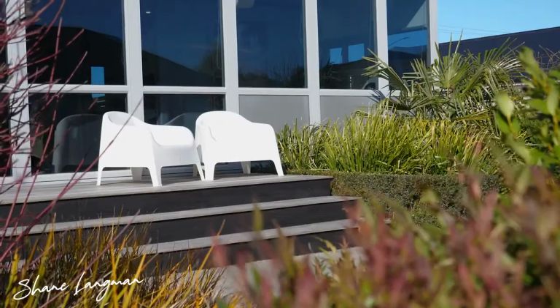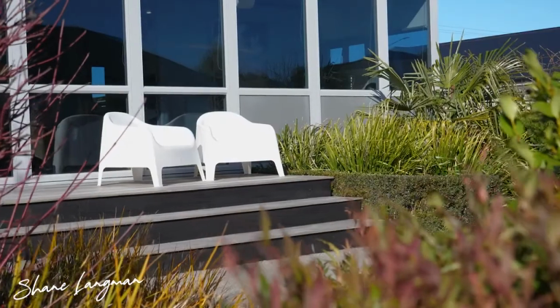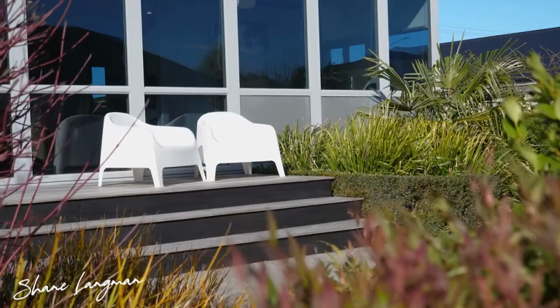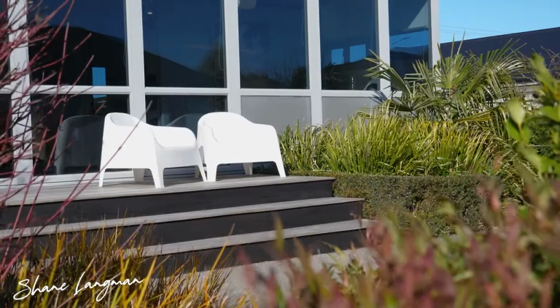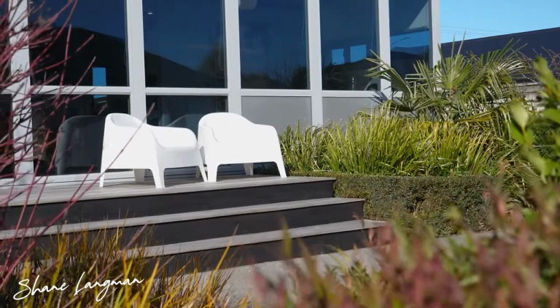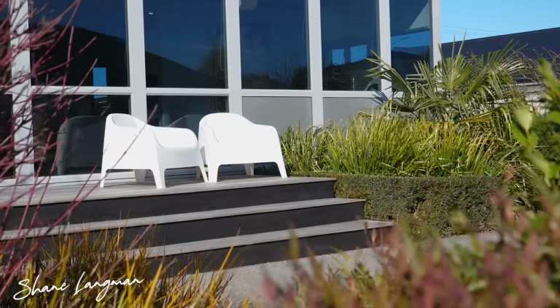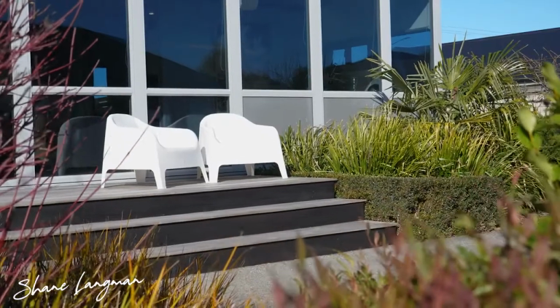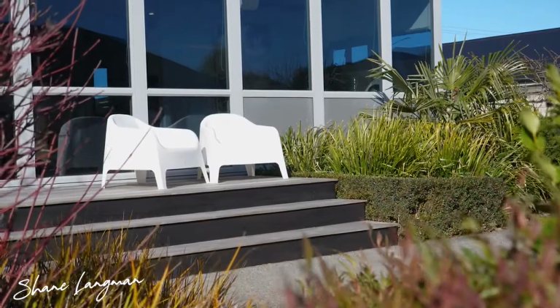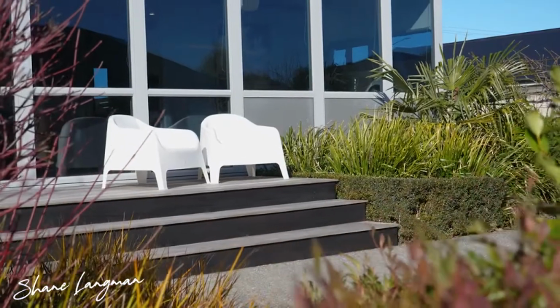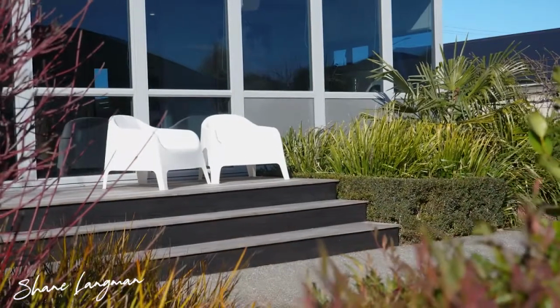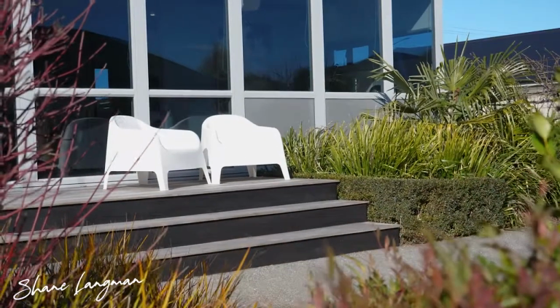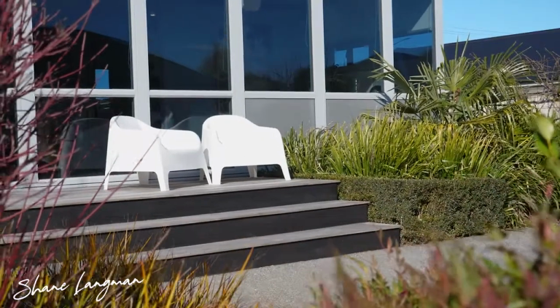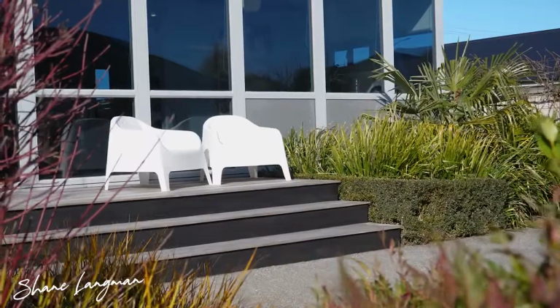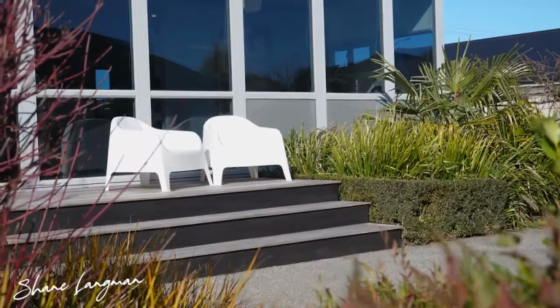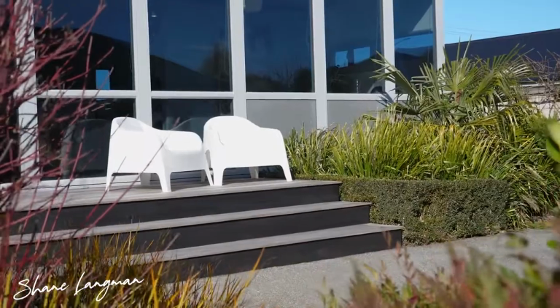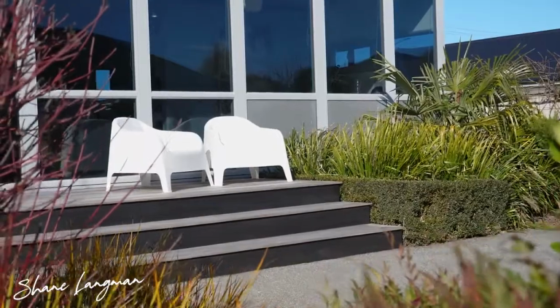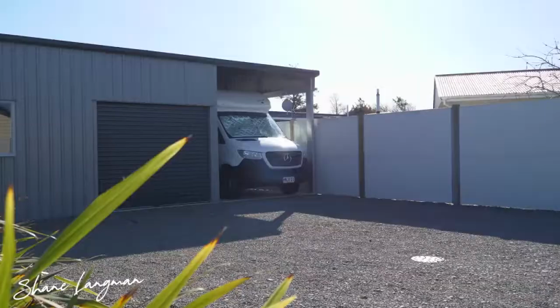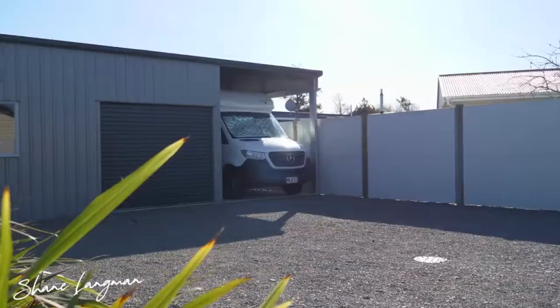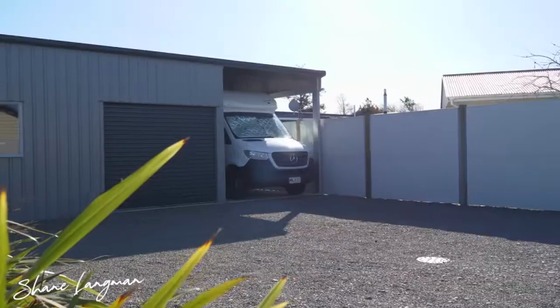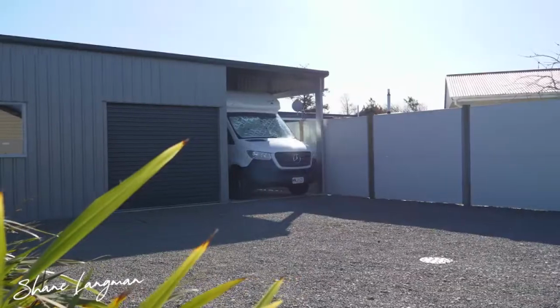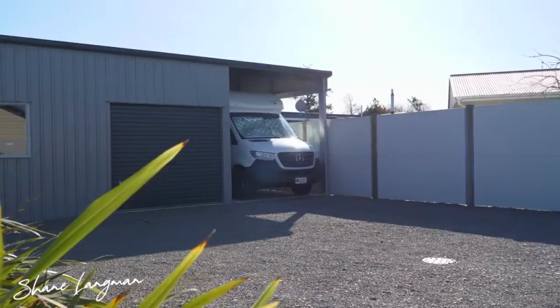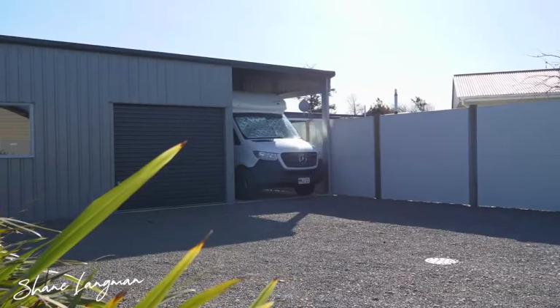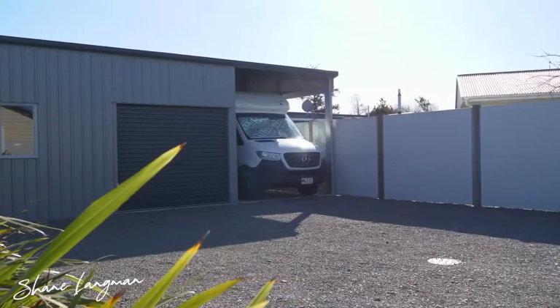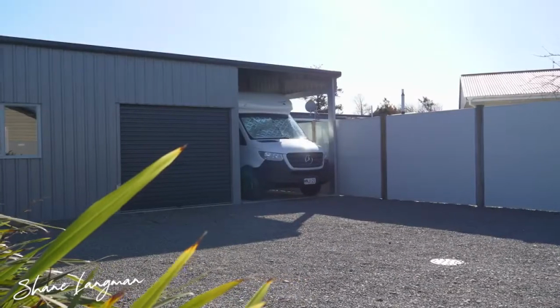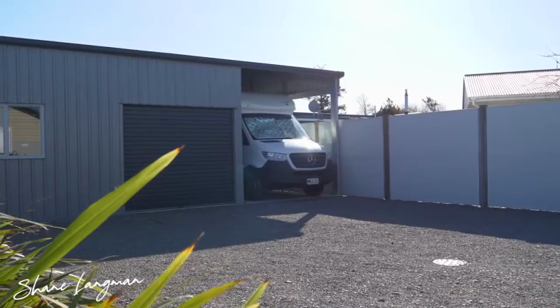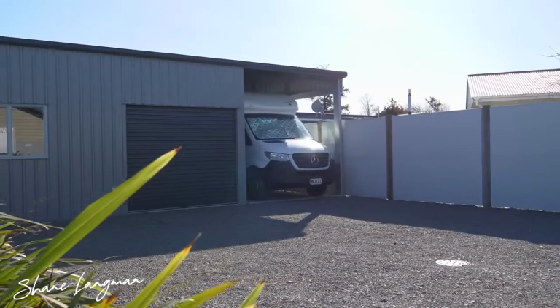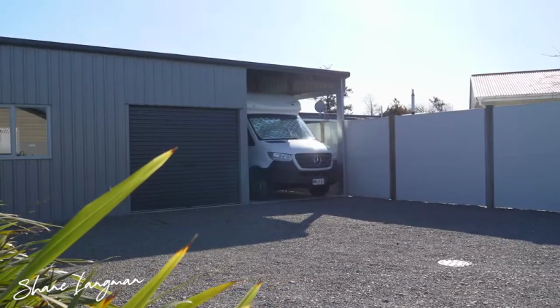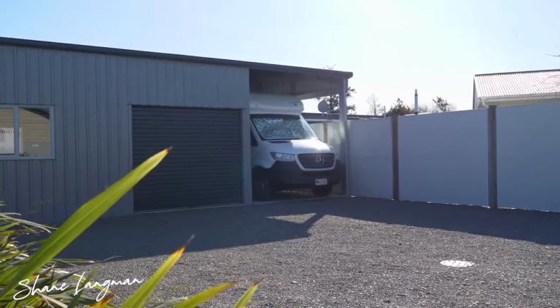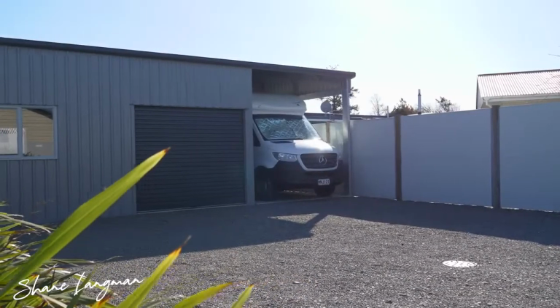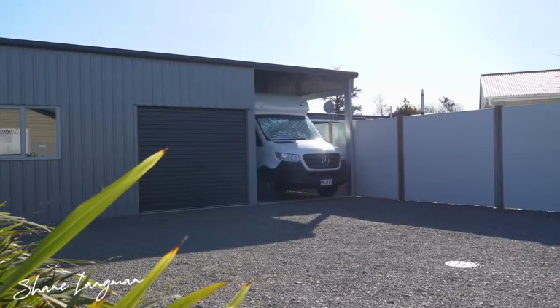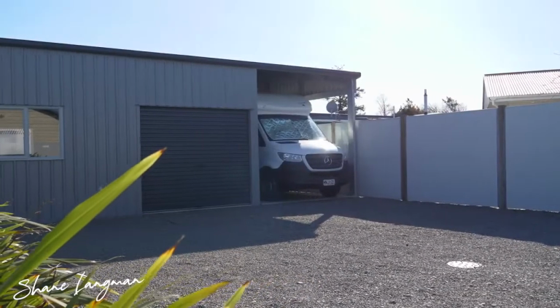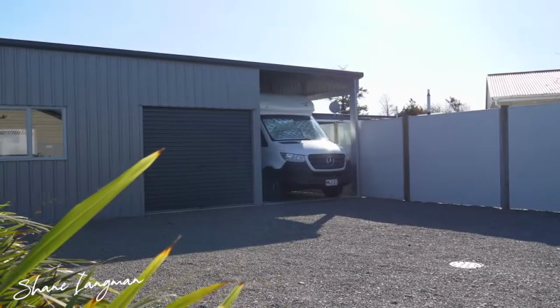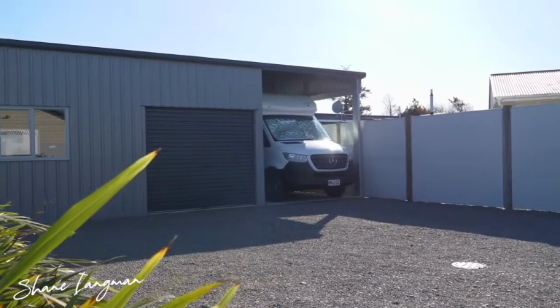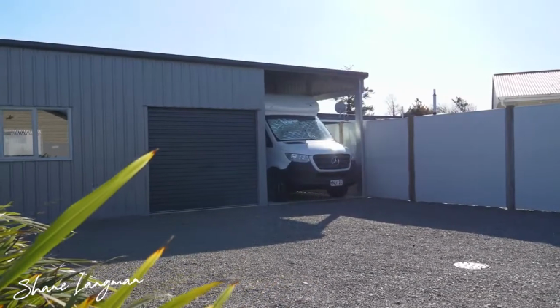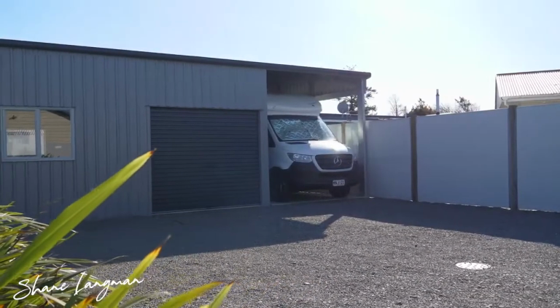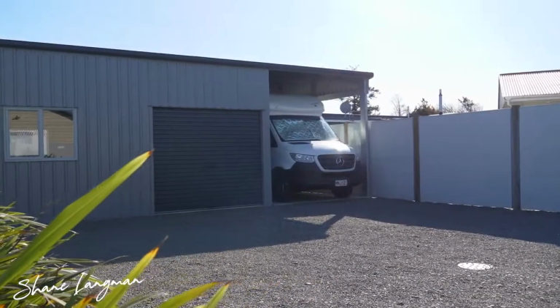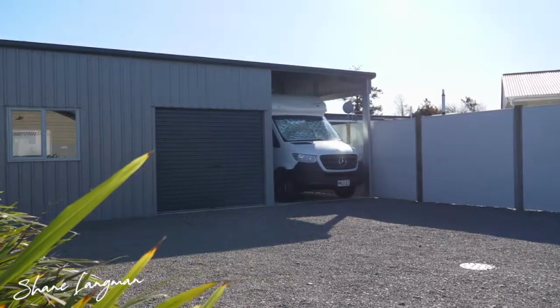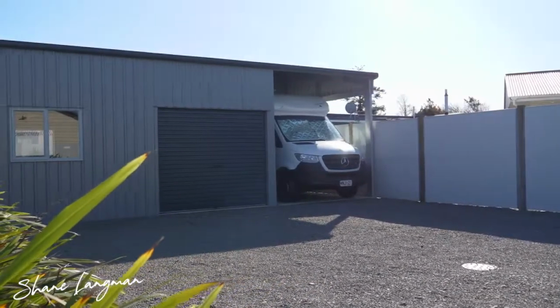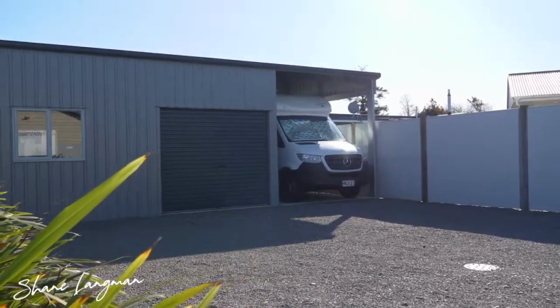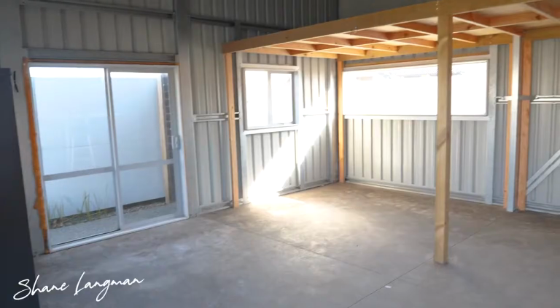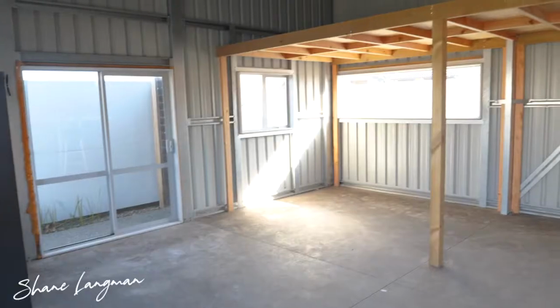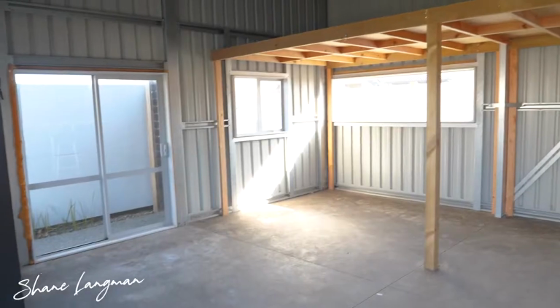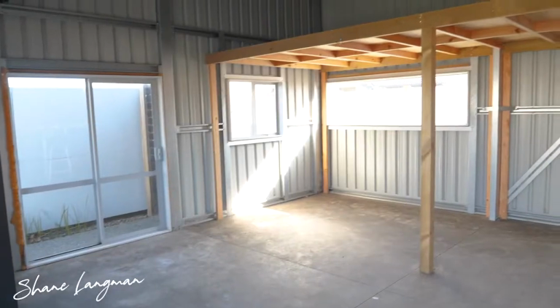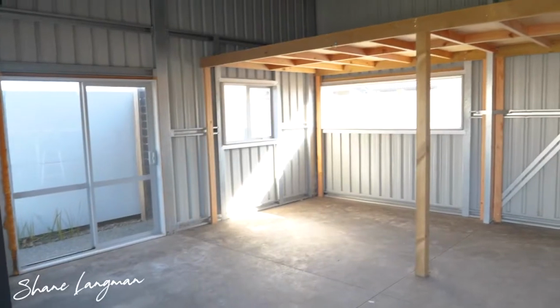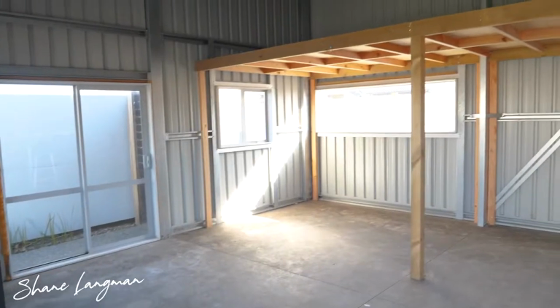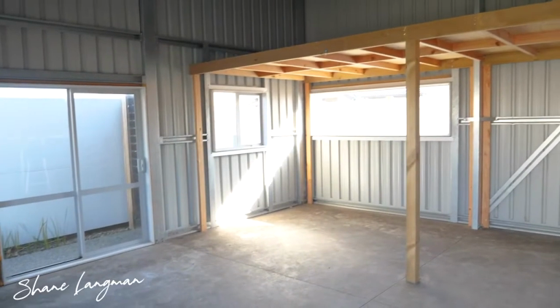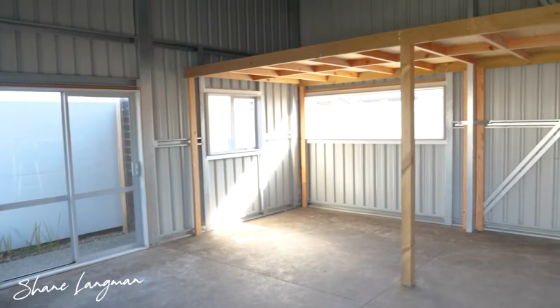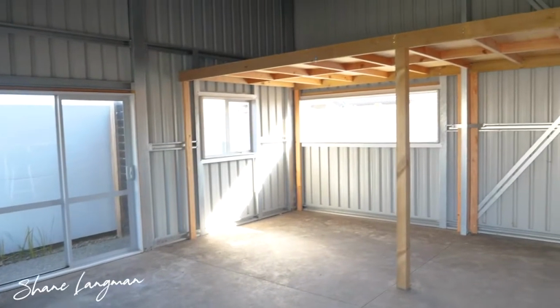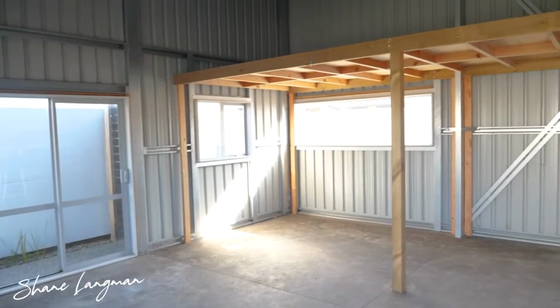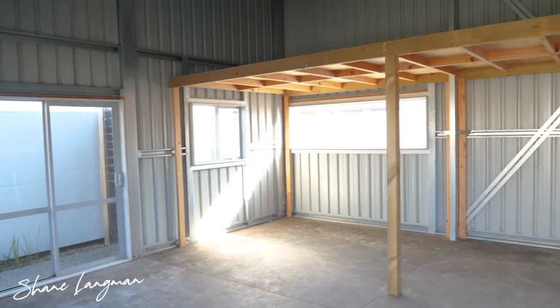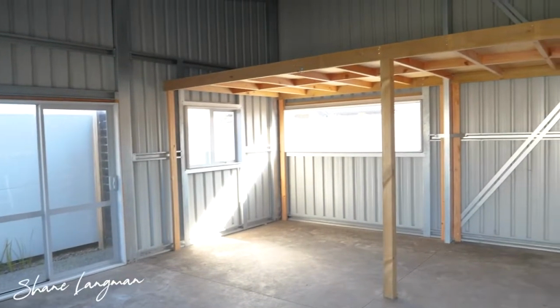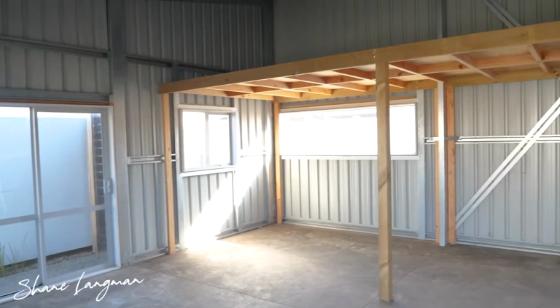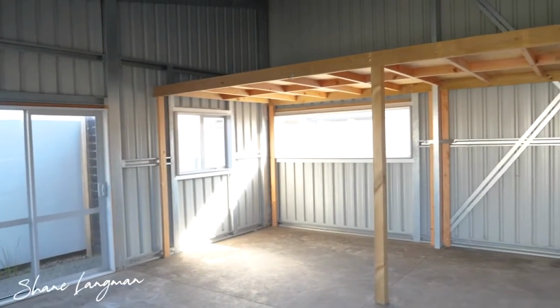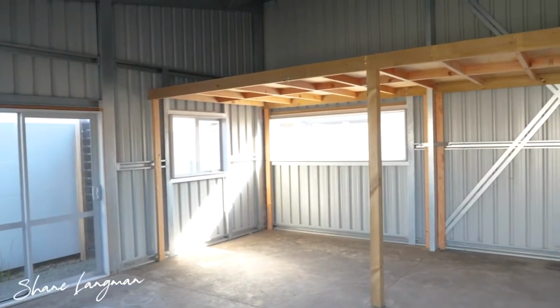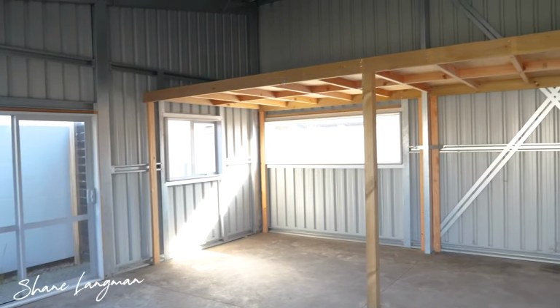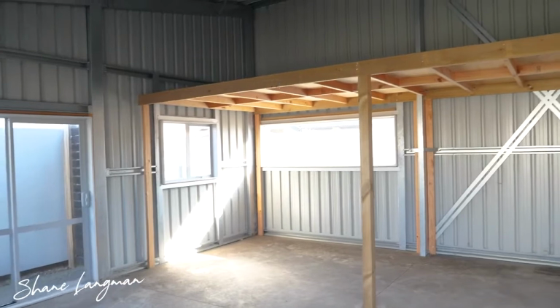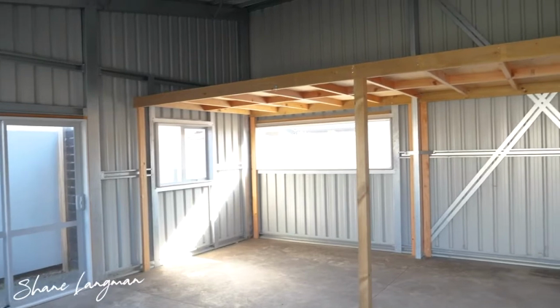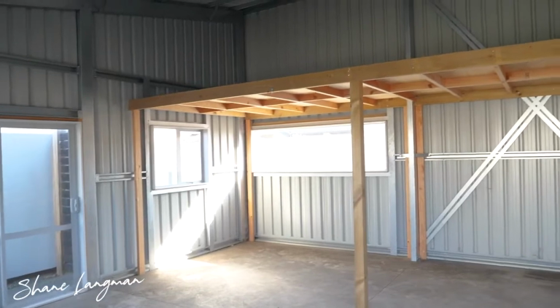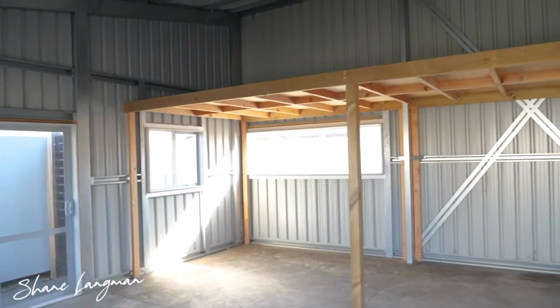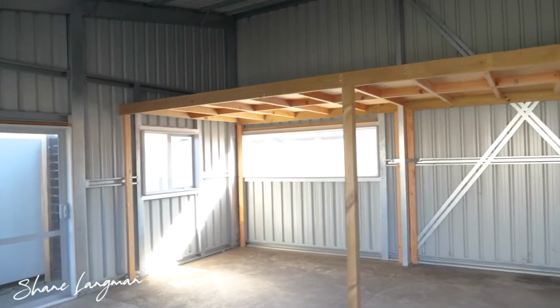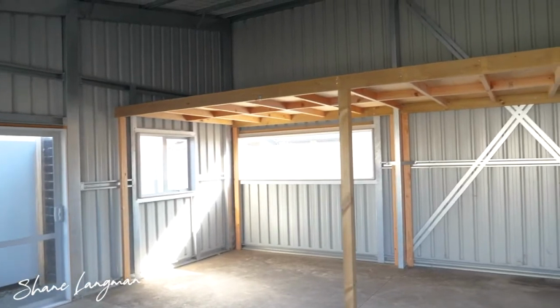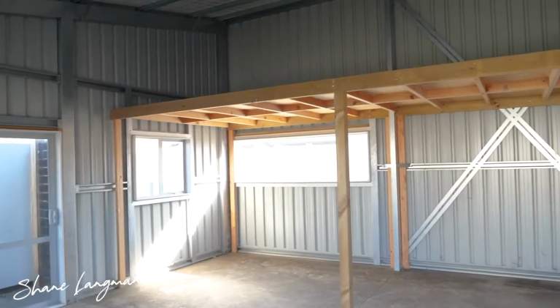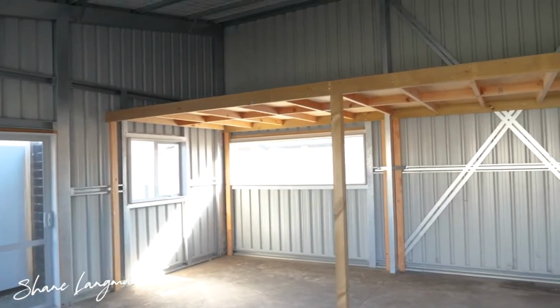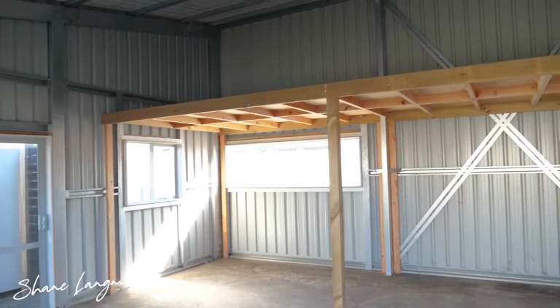Be sure to check out the large separate garage with mezzanine storage and ample carport cover for your motorhome or boat.